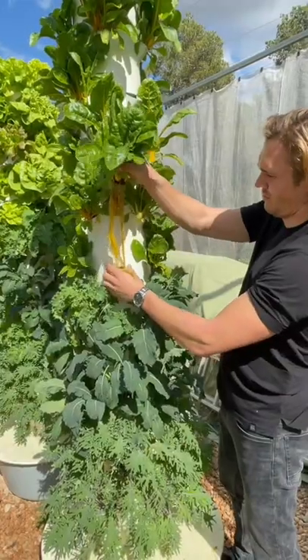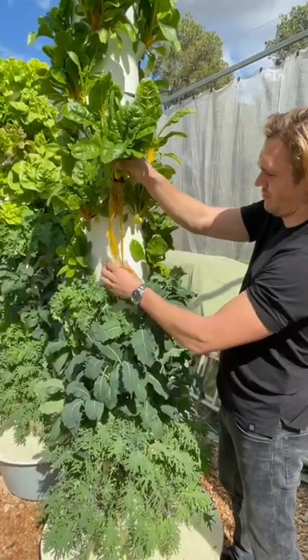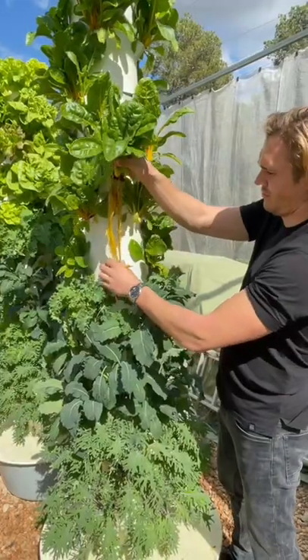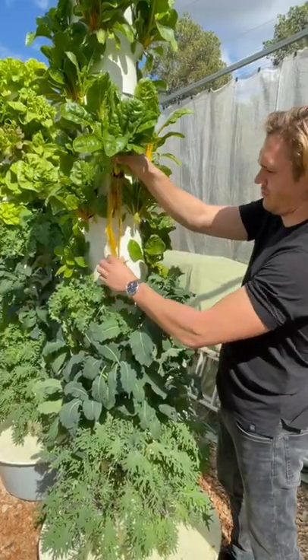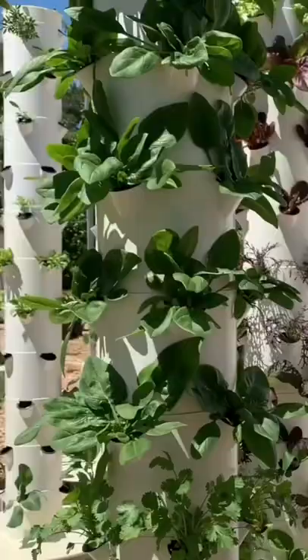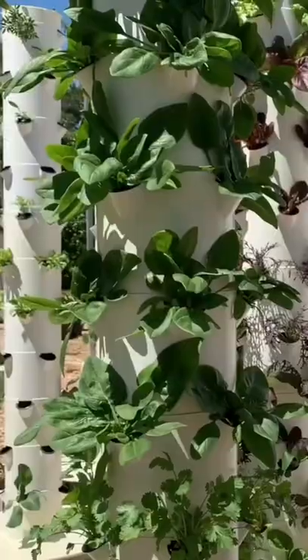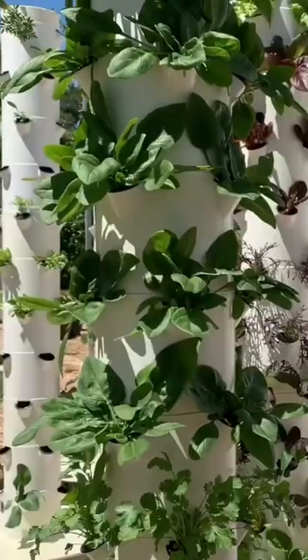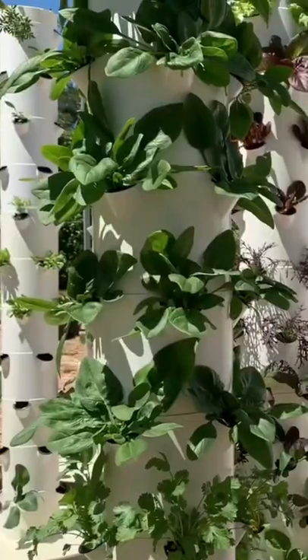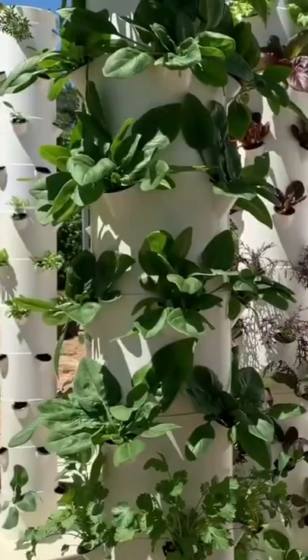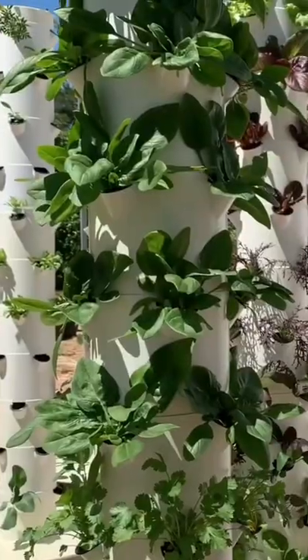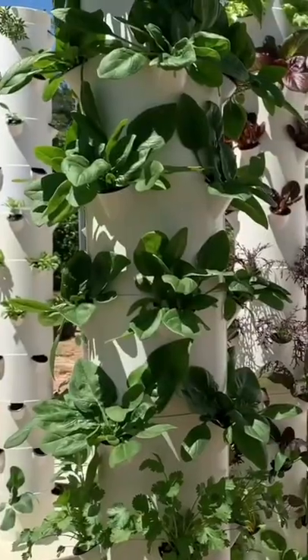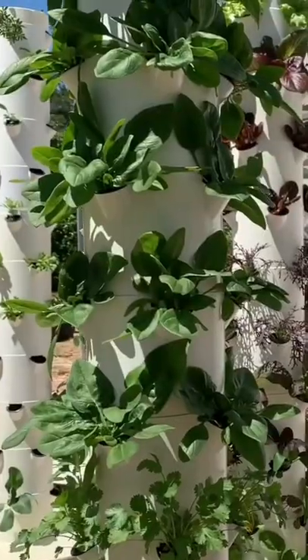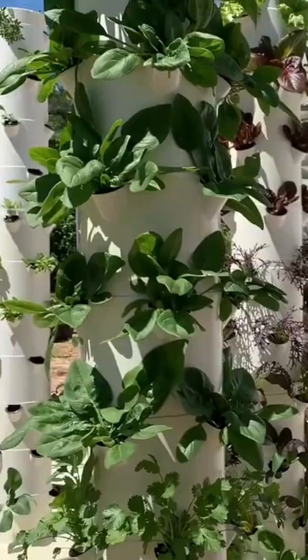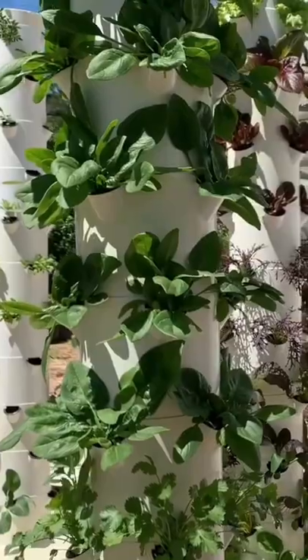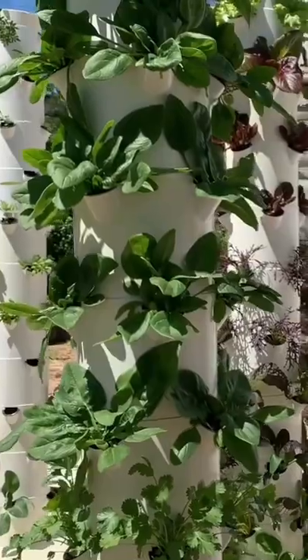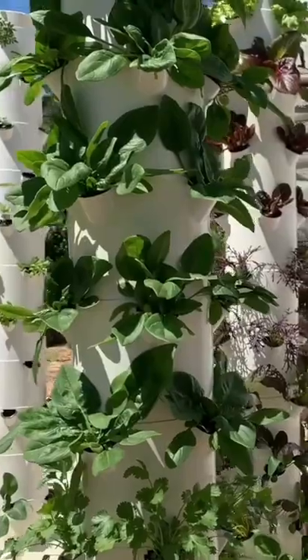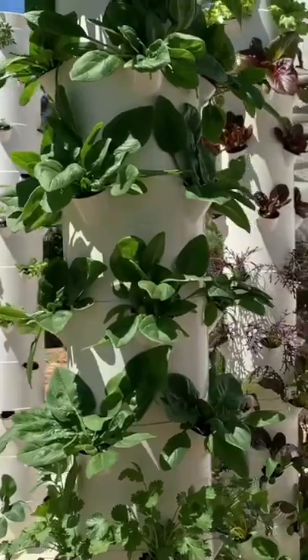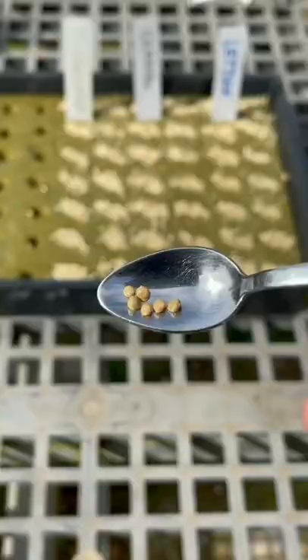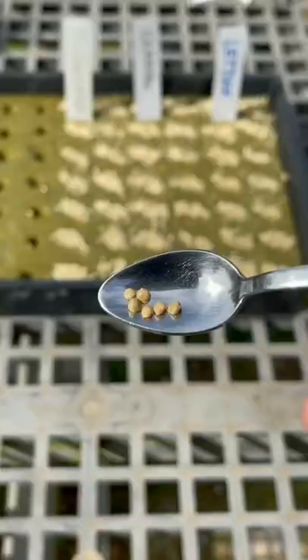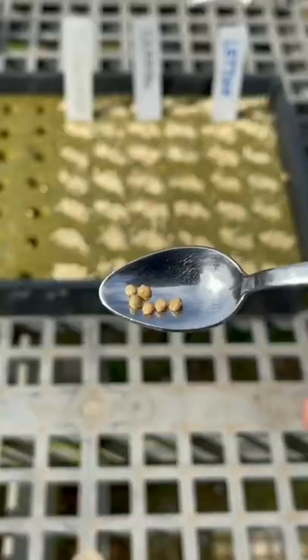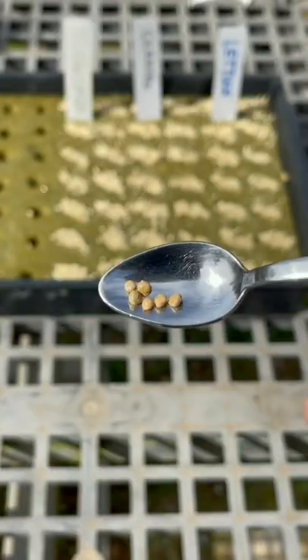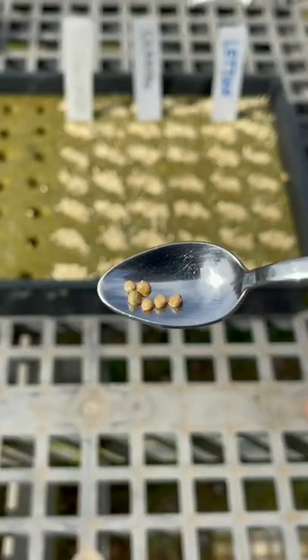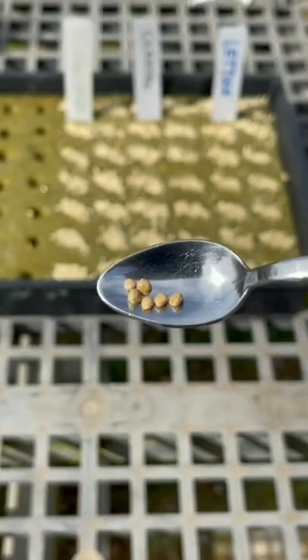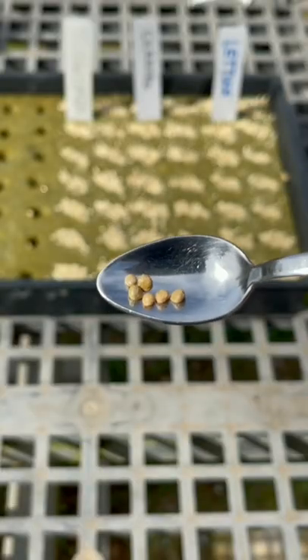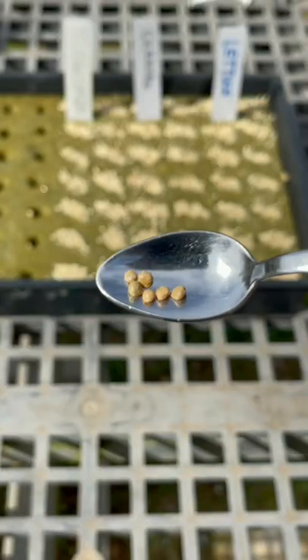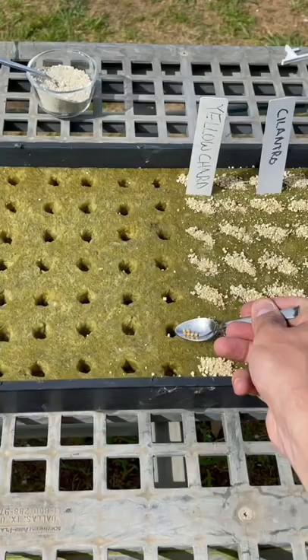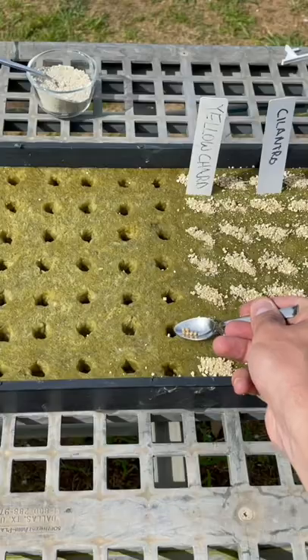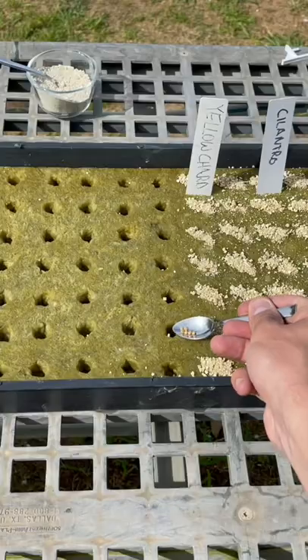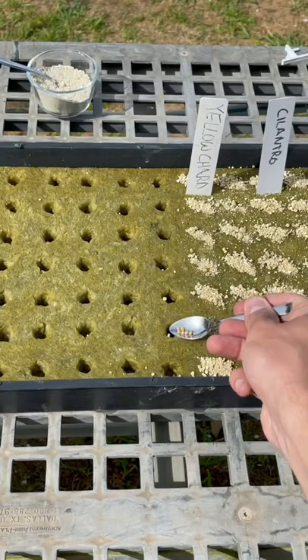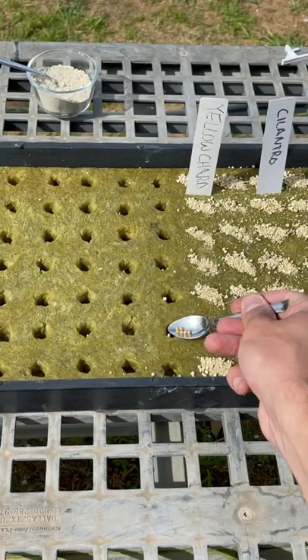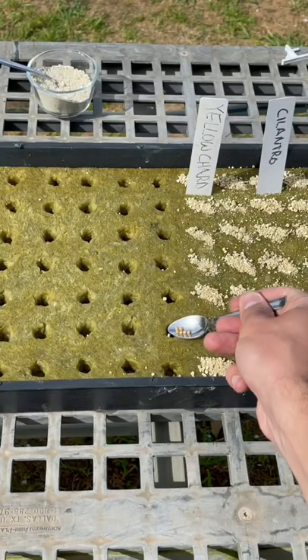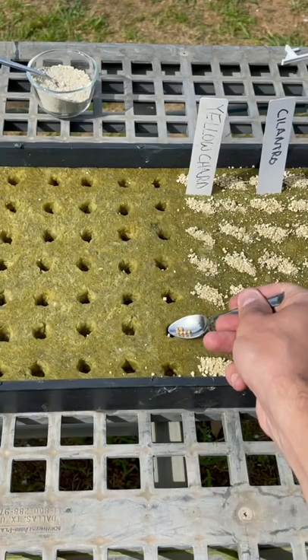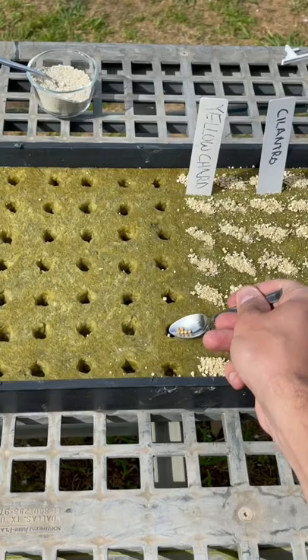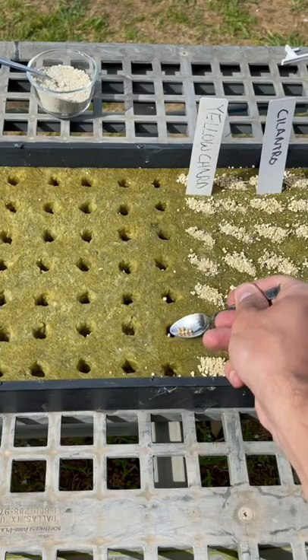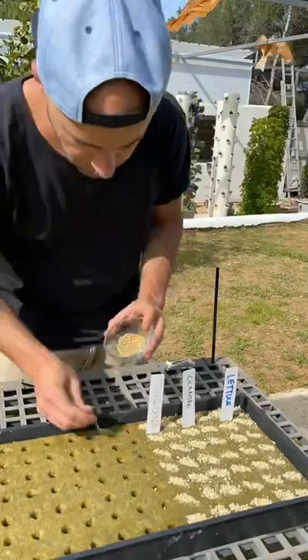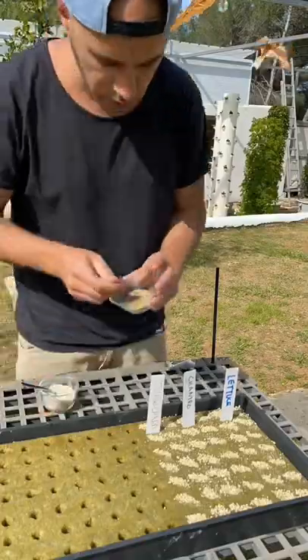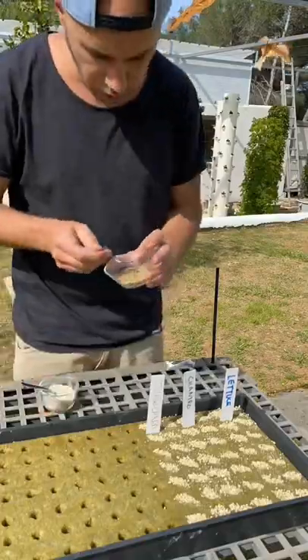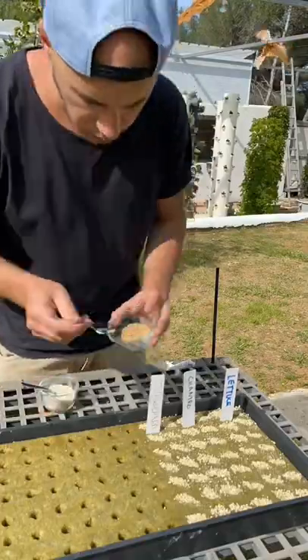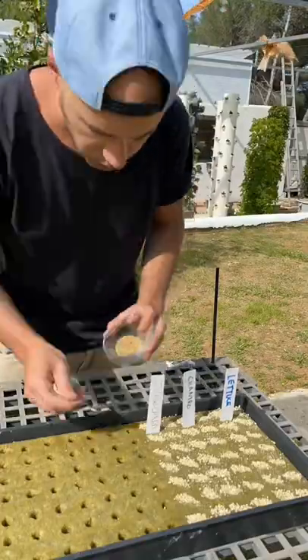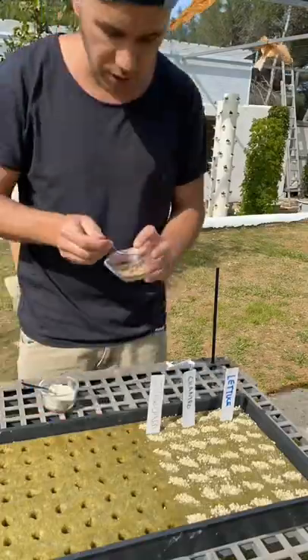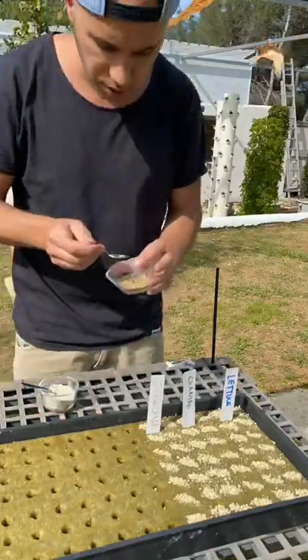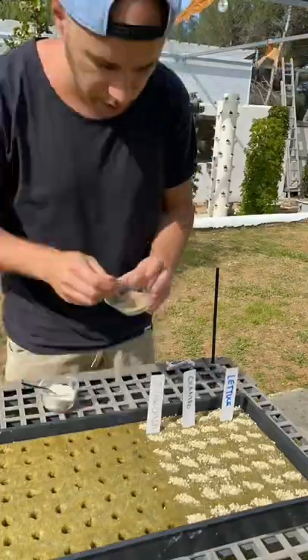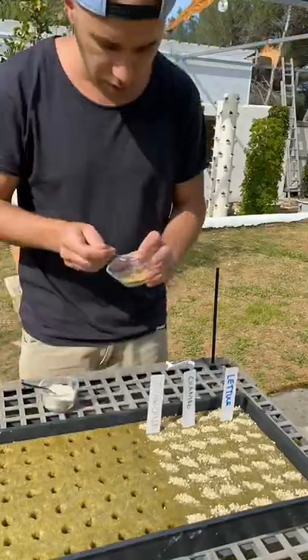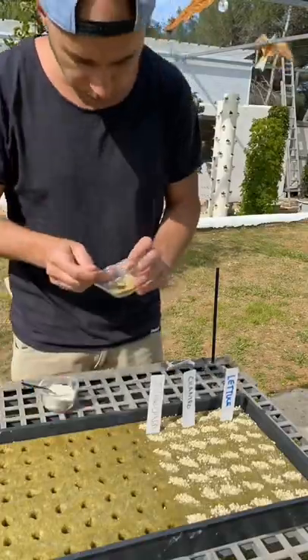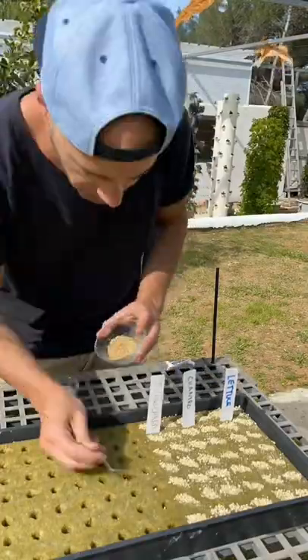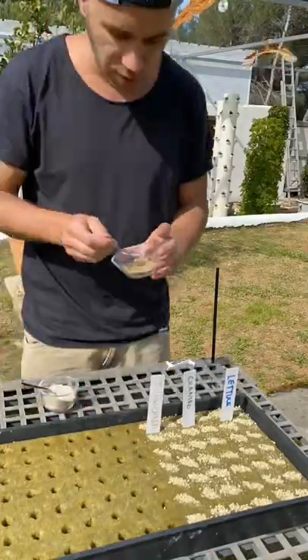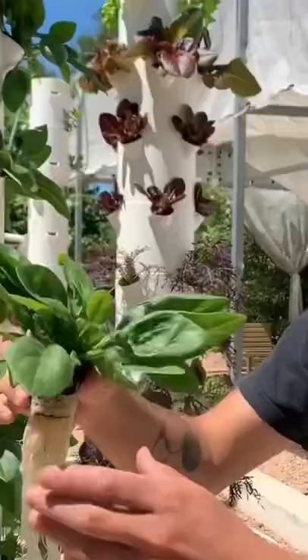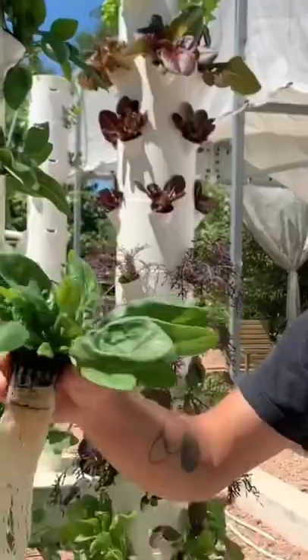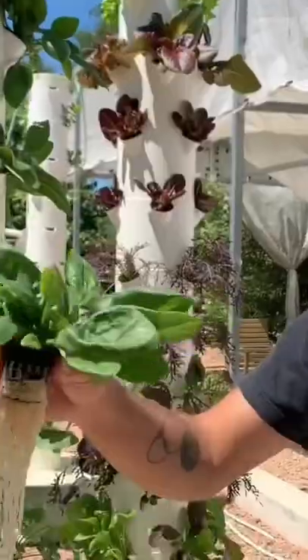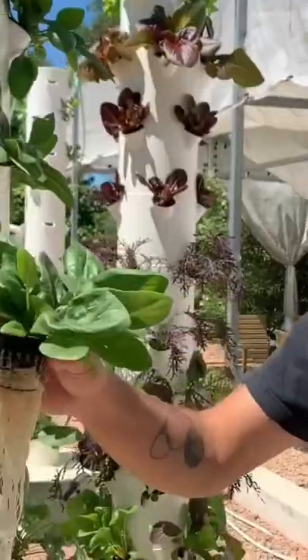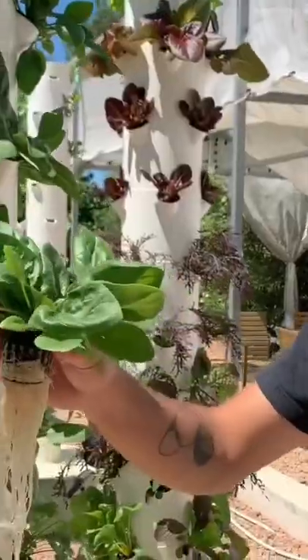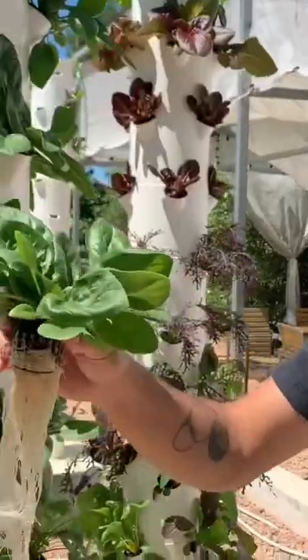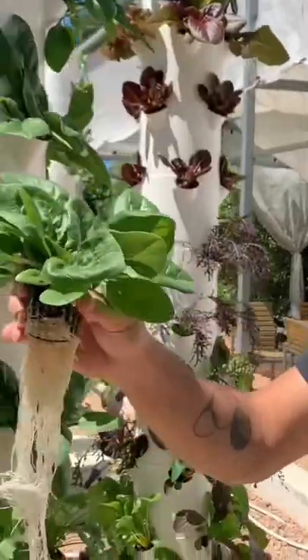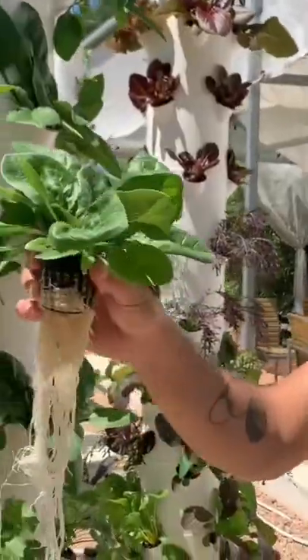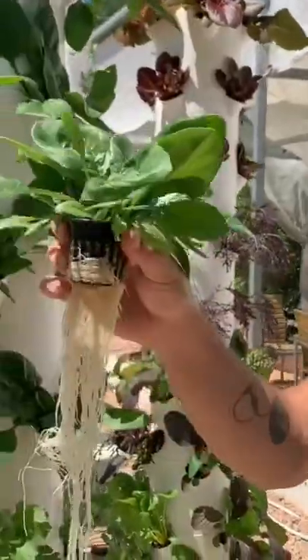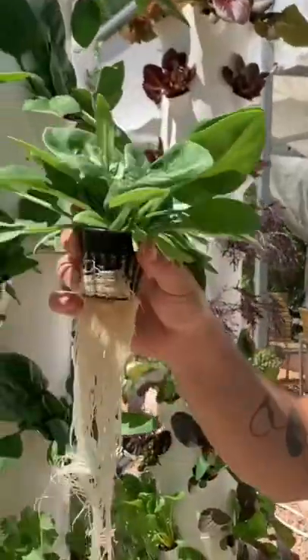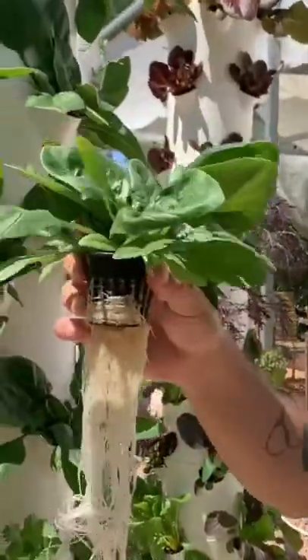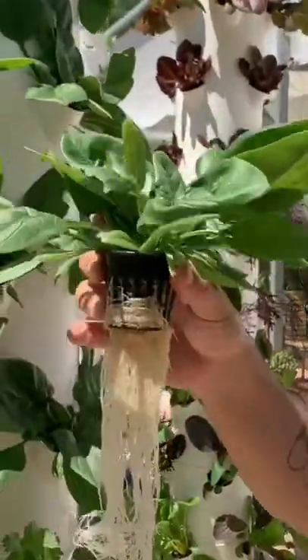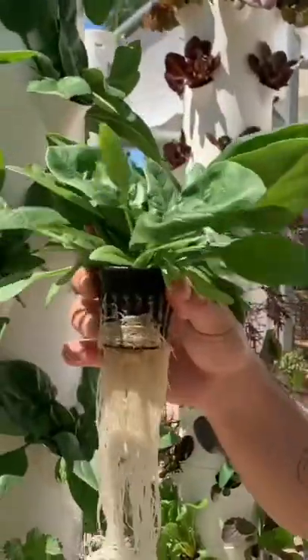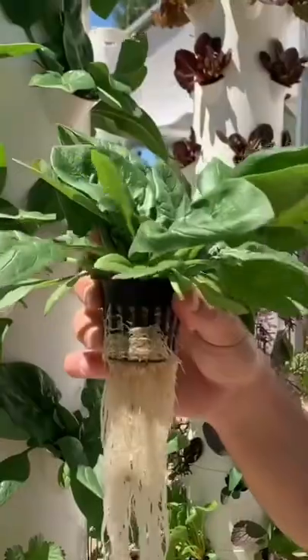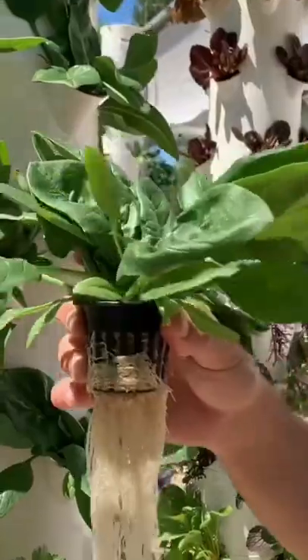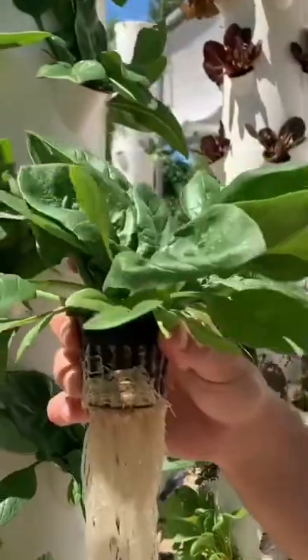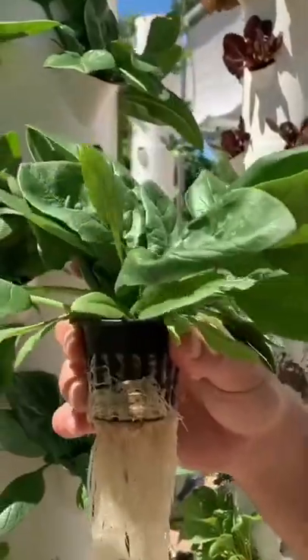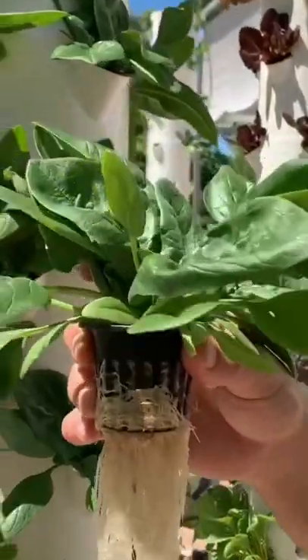When it comes to spinach, we recommend putting six seeds per hole, as this will allow for the spinach to grow perfectly without being too crammed.